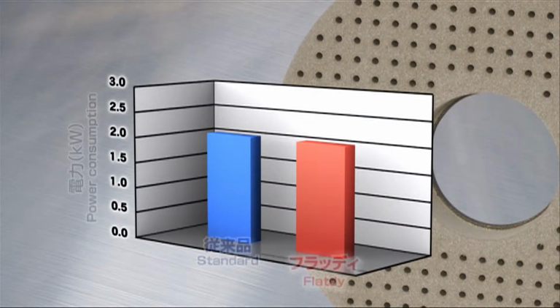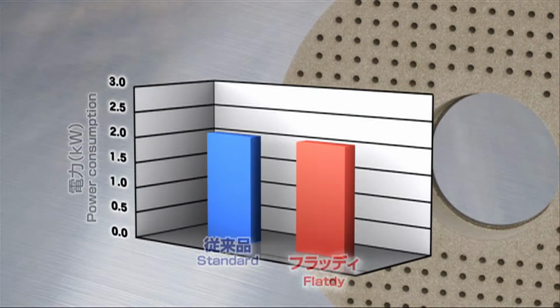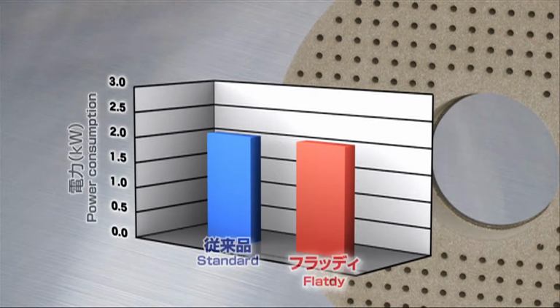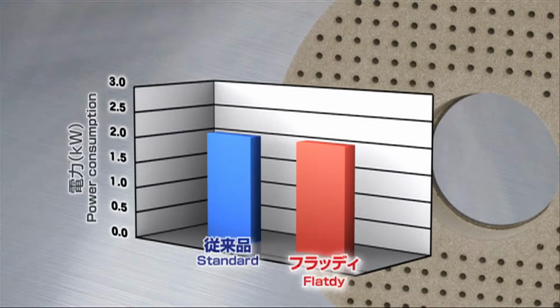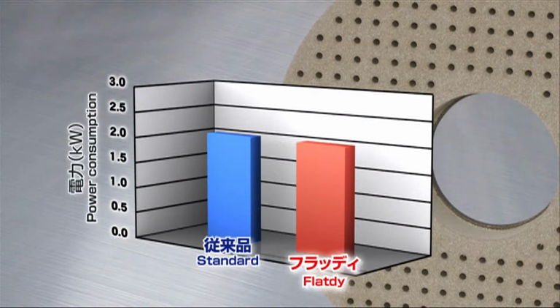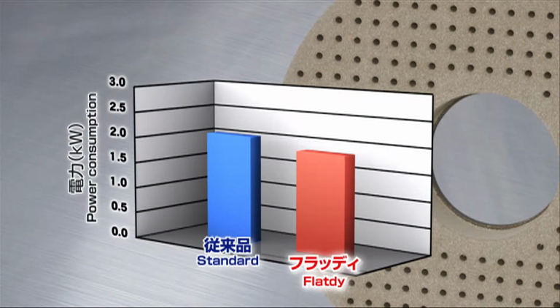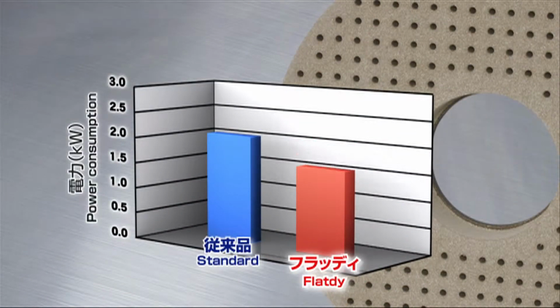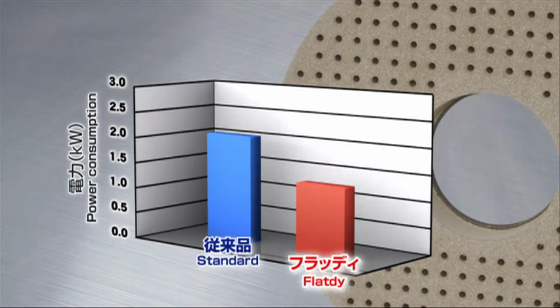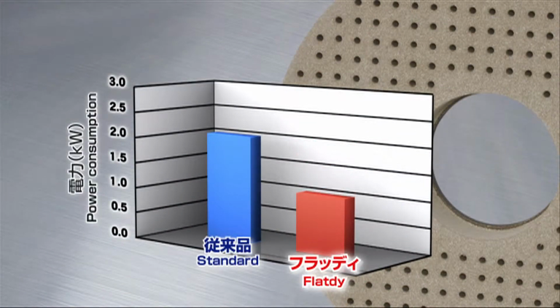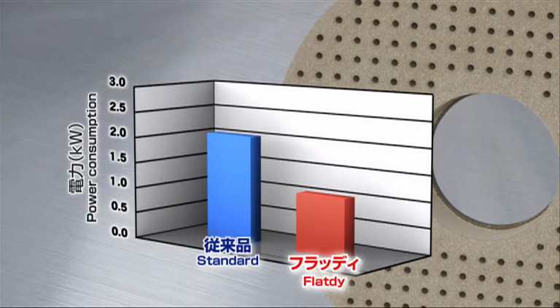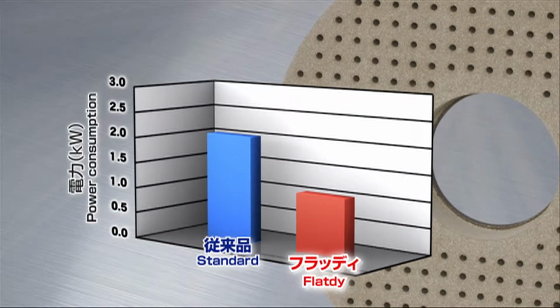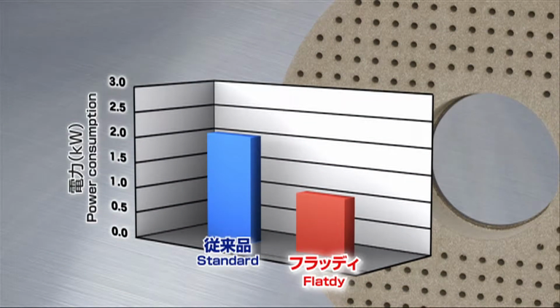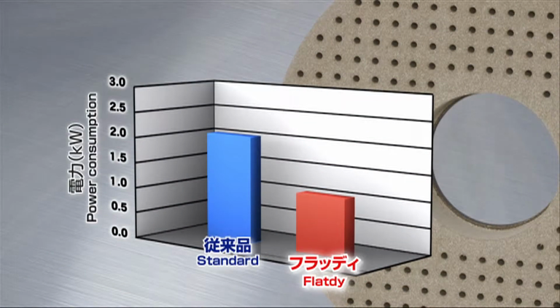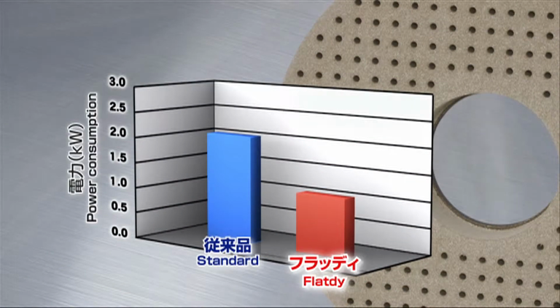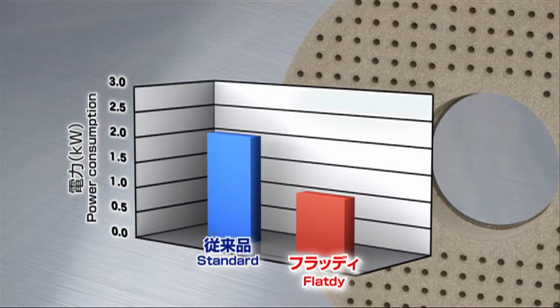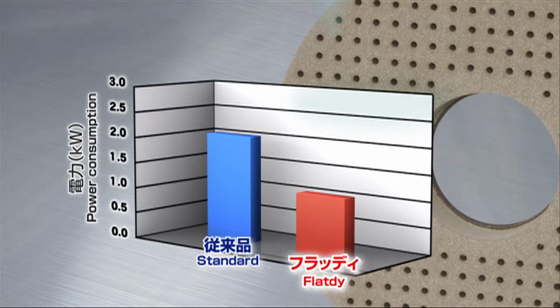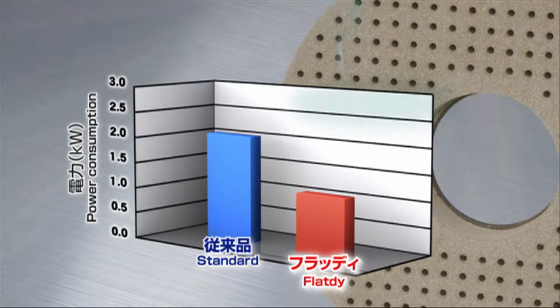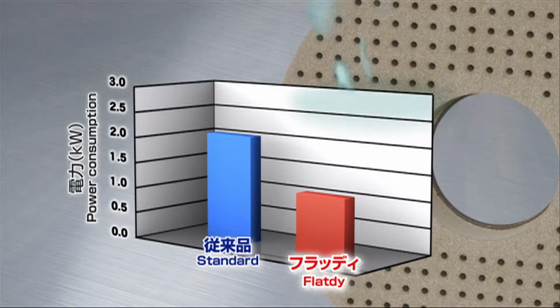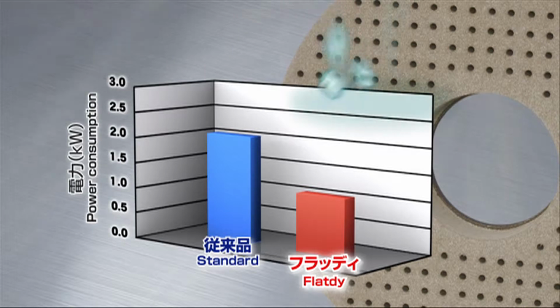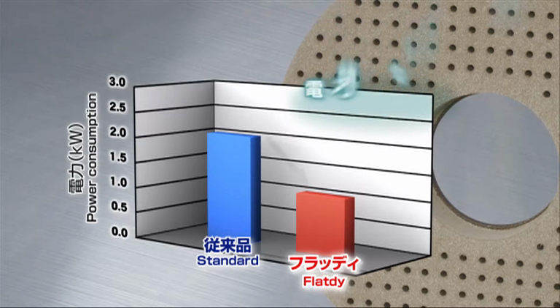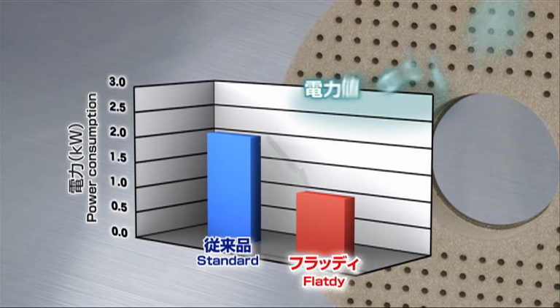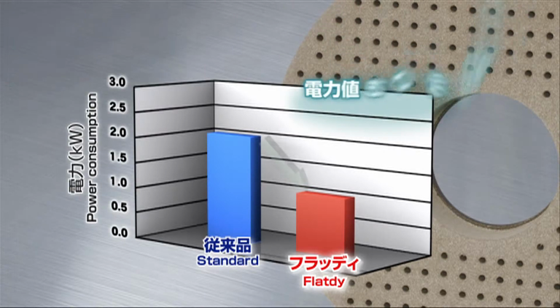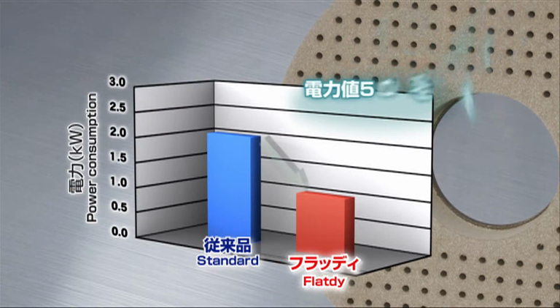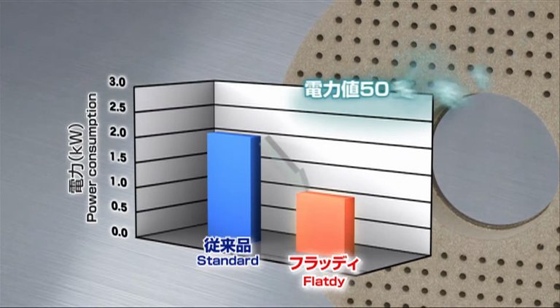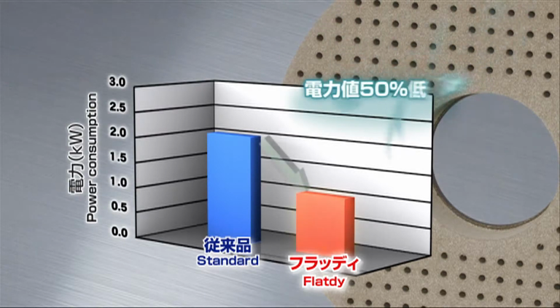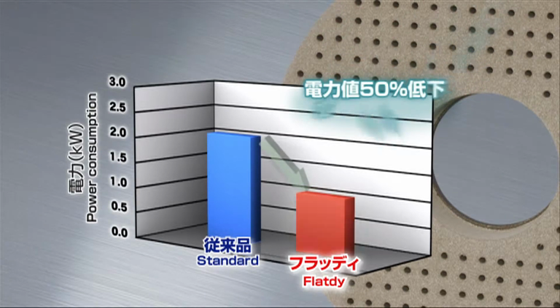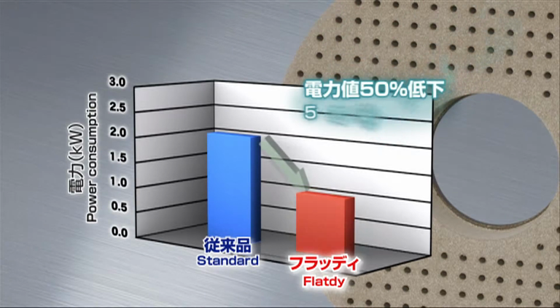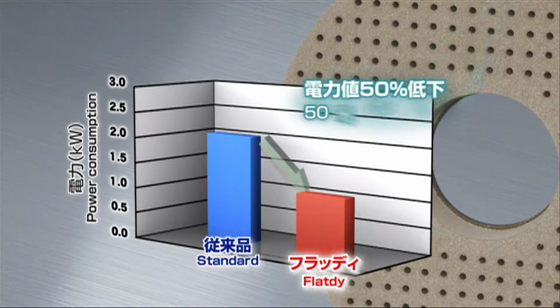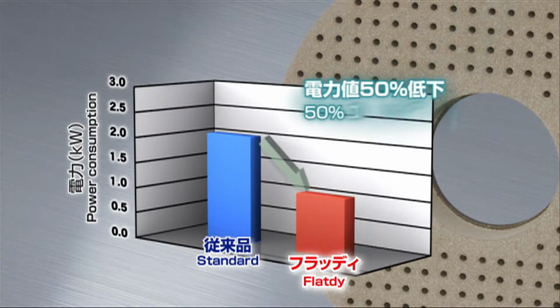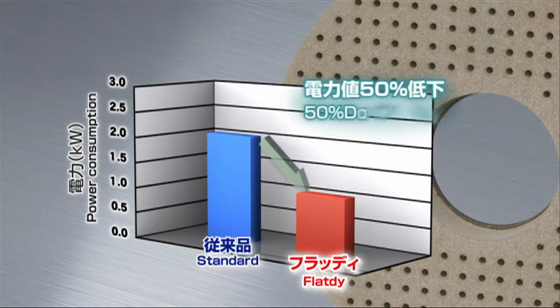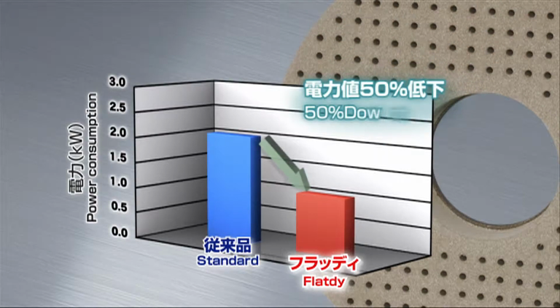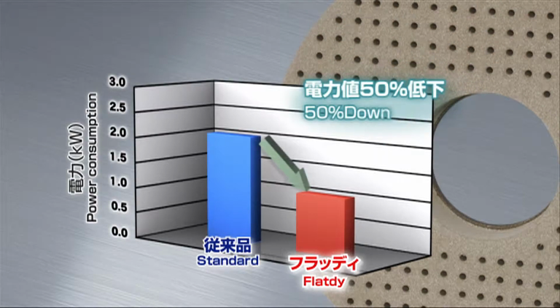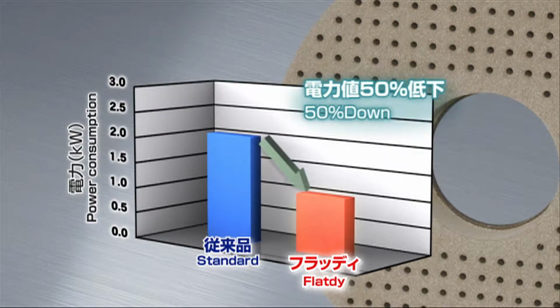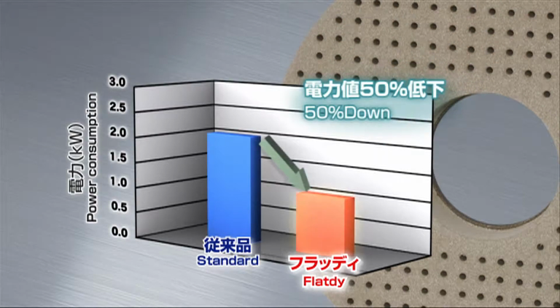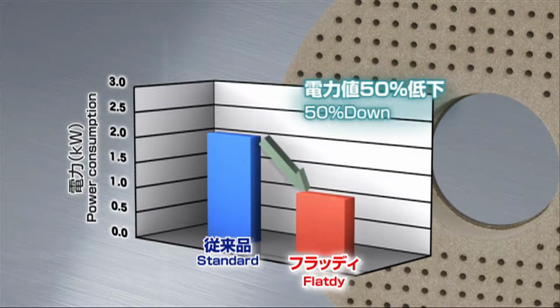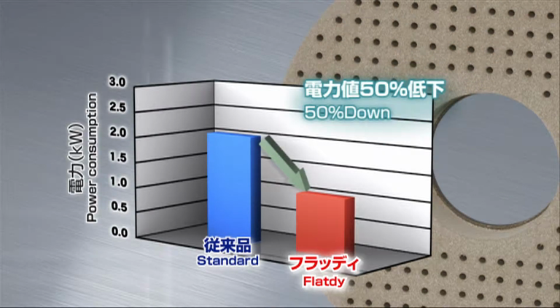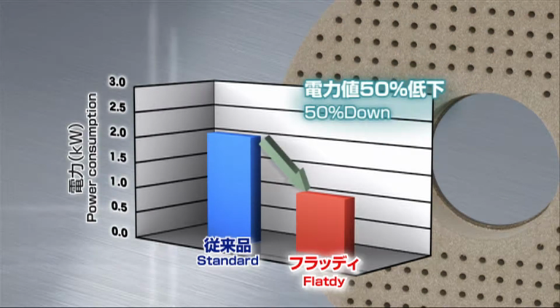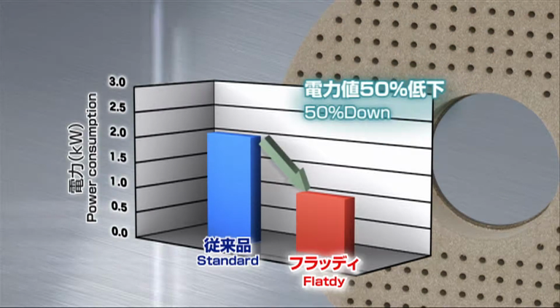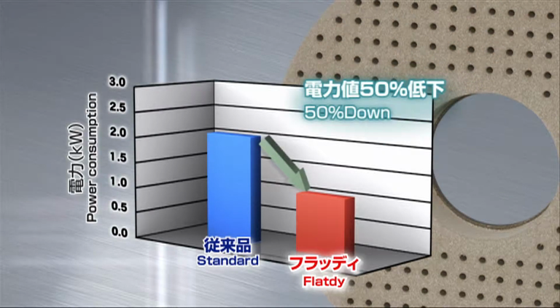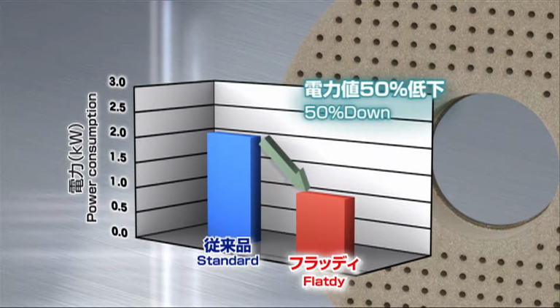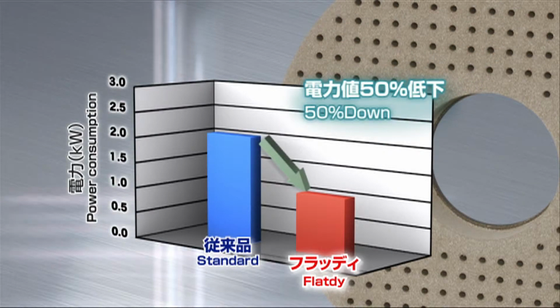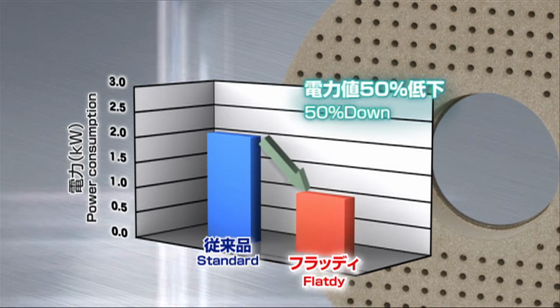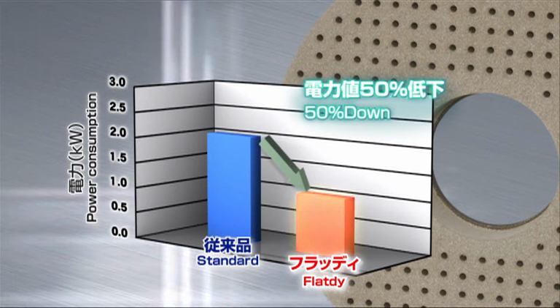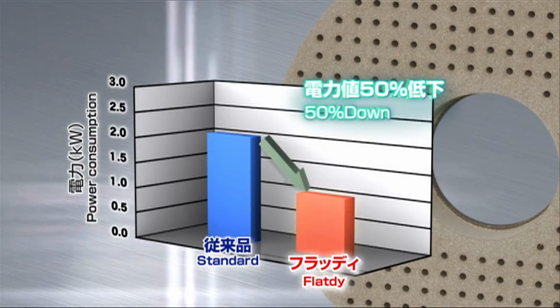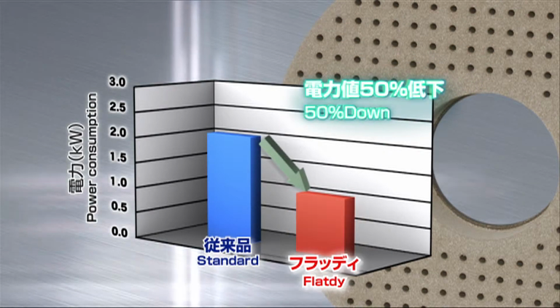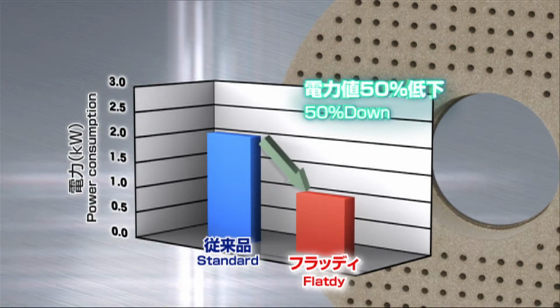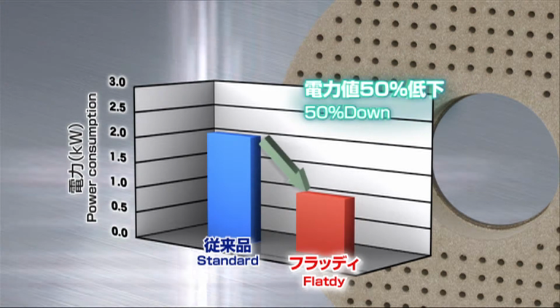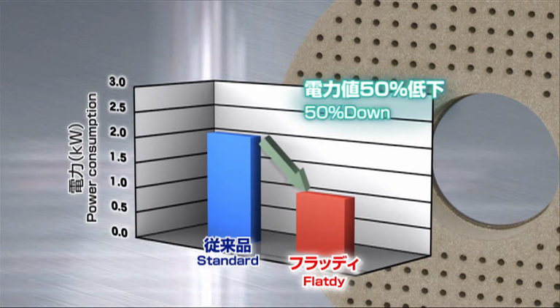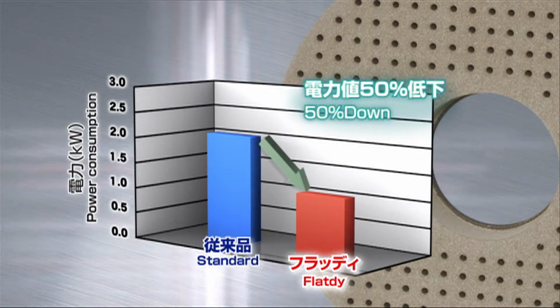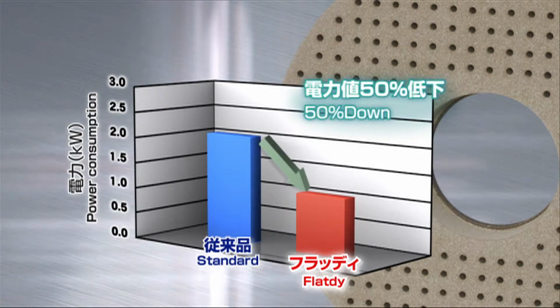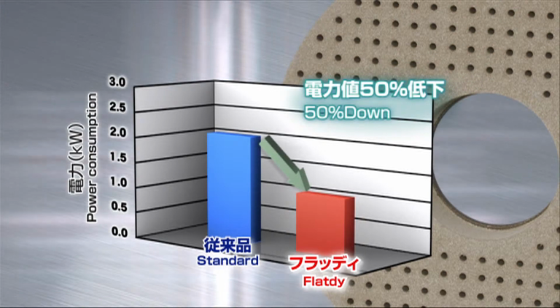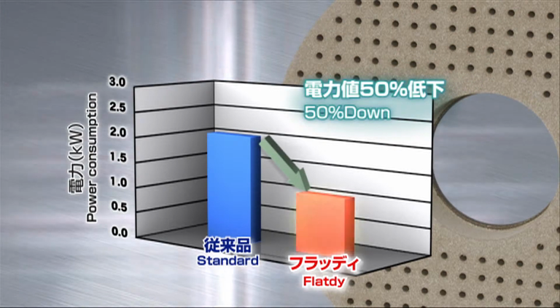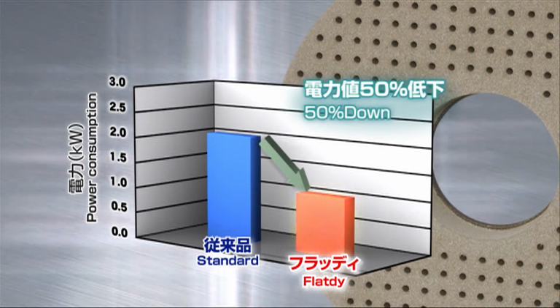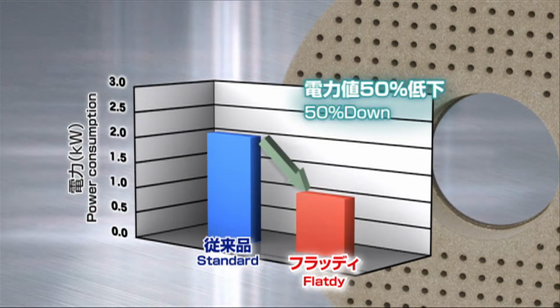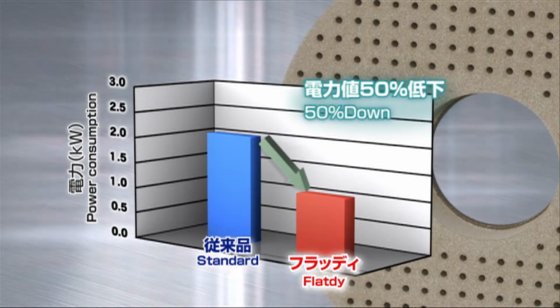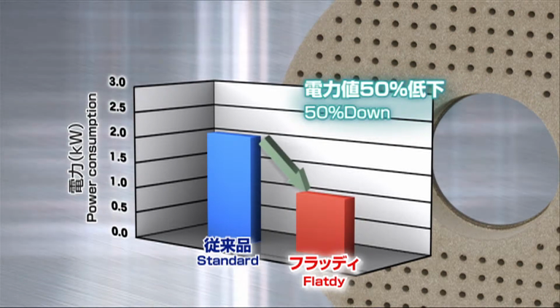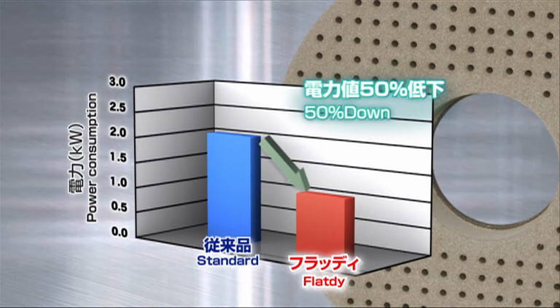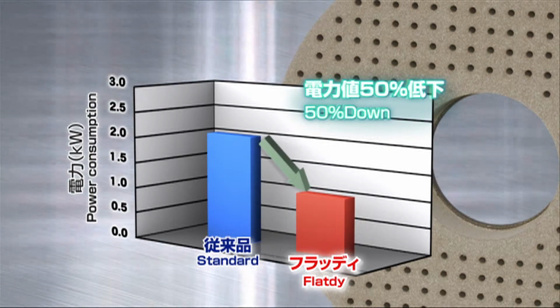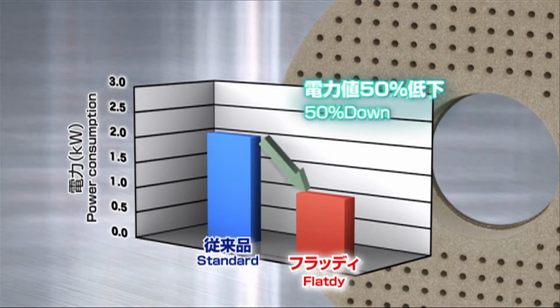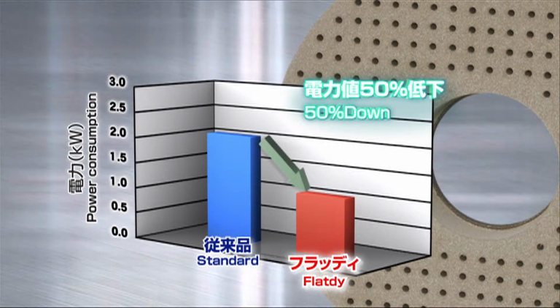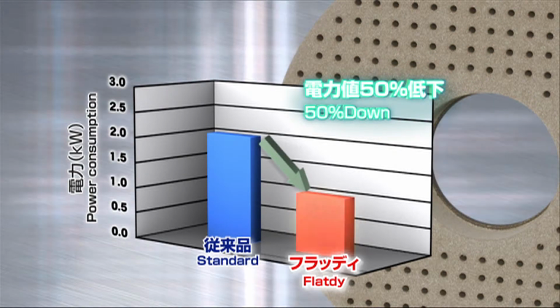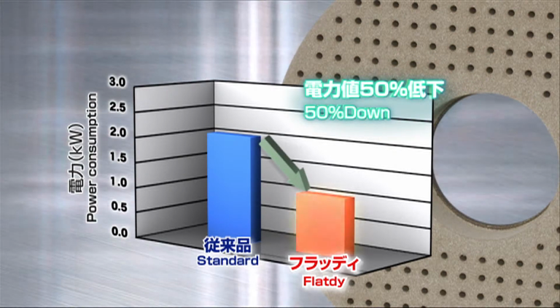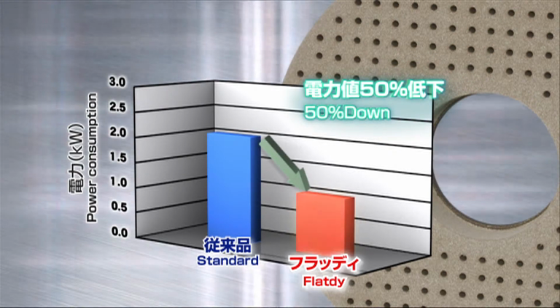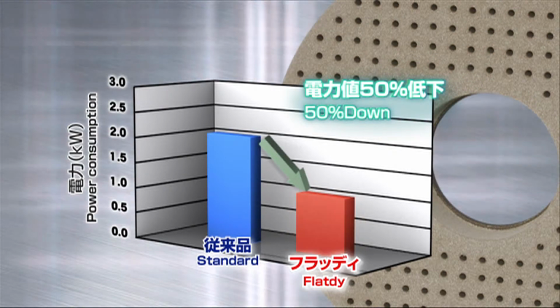What's more, this superior cut means a reduction in power consumption of 50% compared with standard wheels.